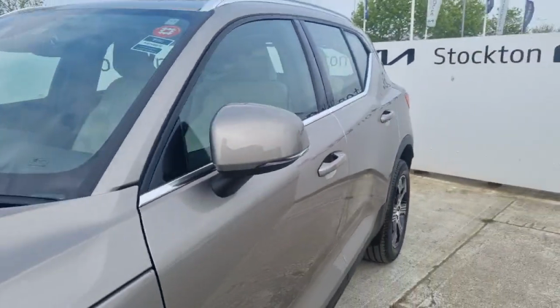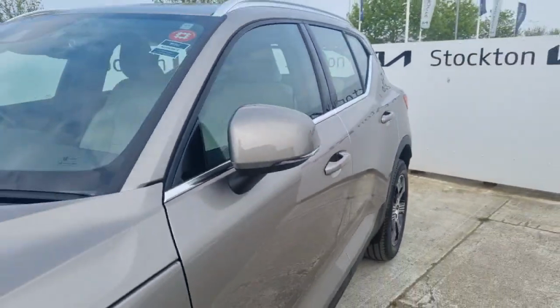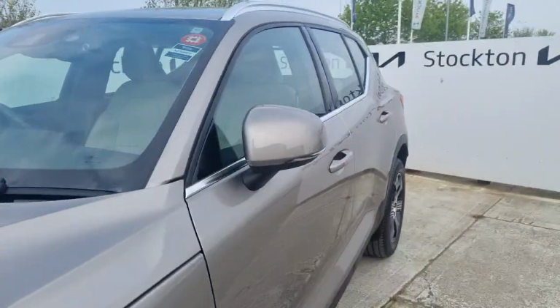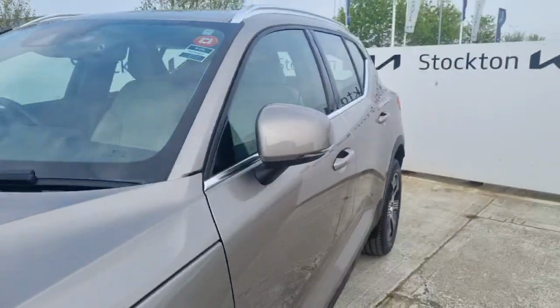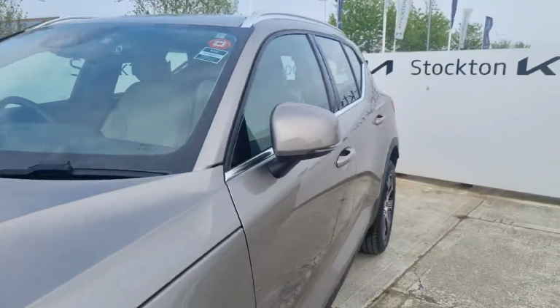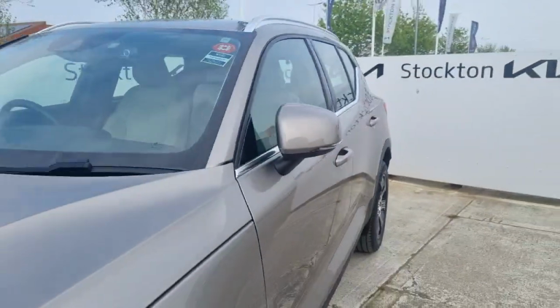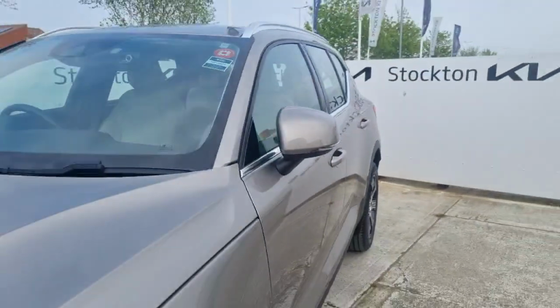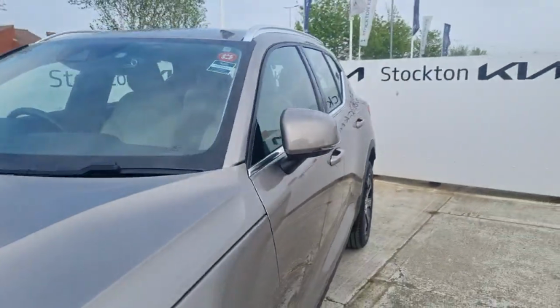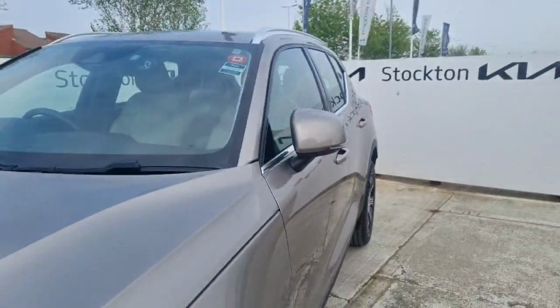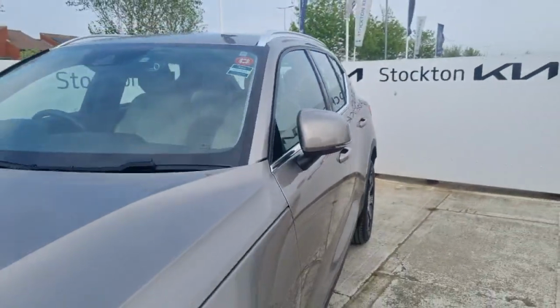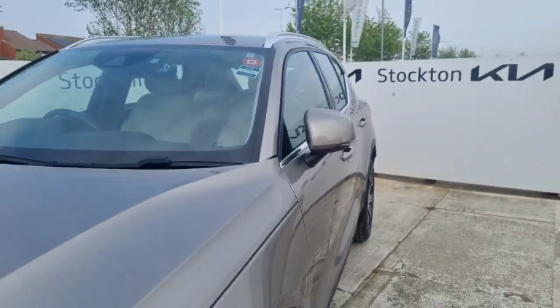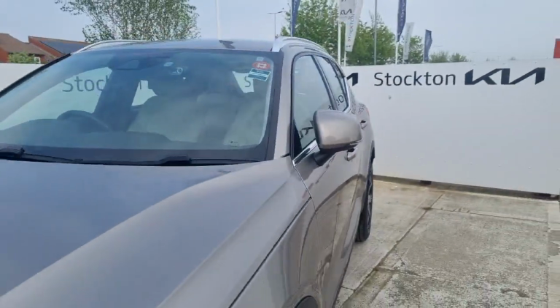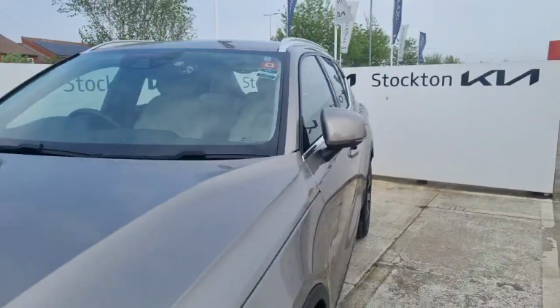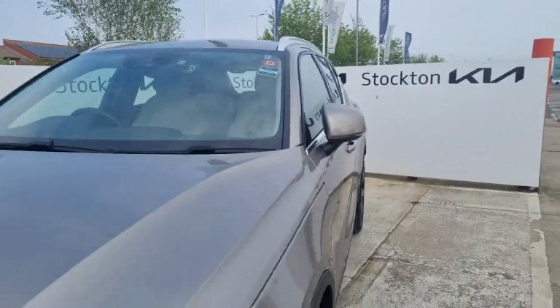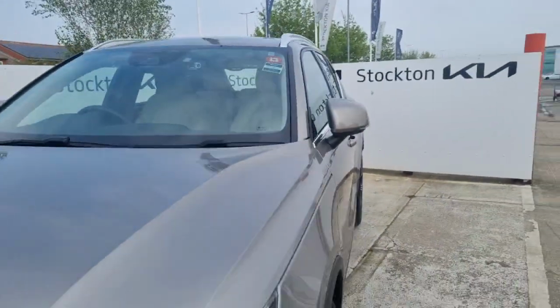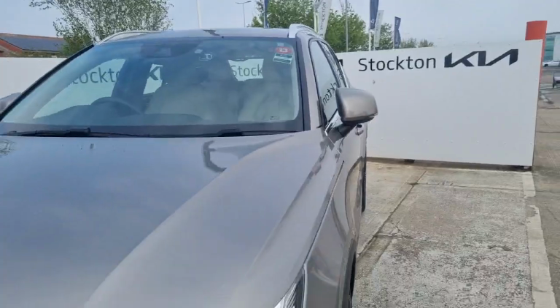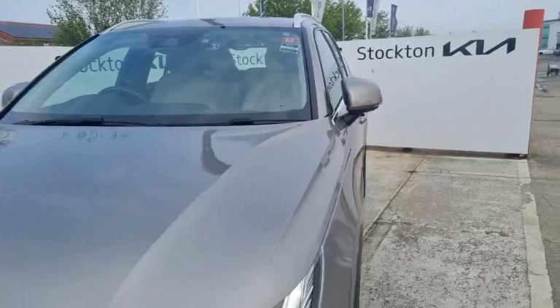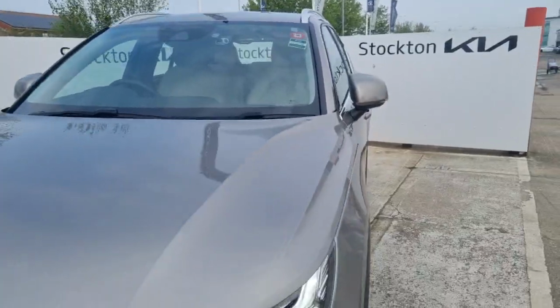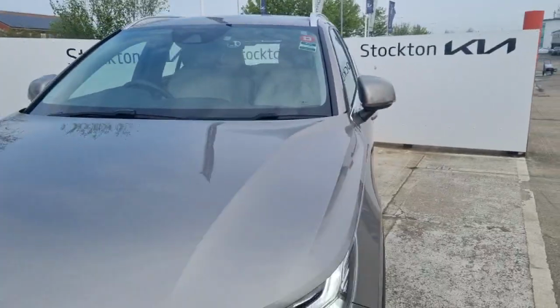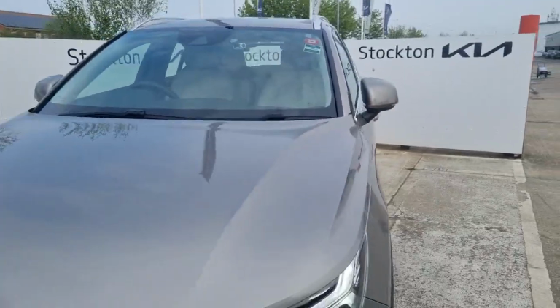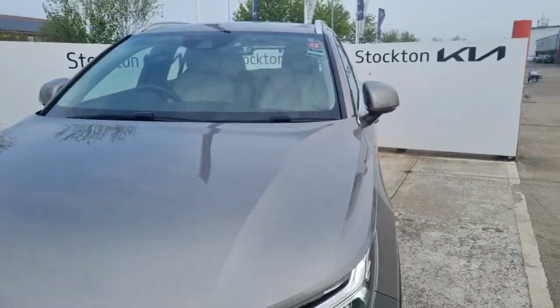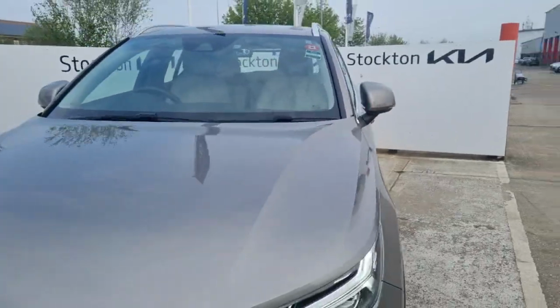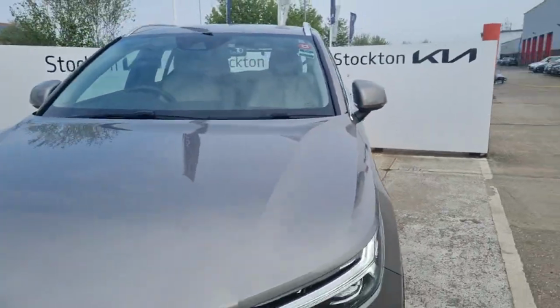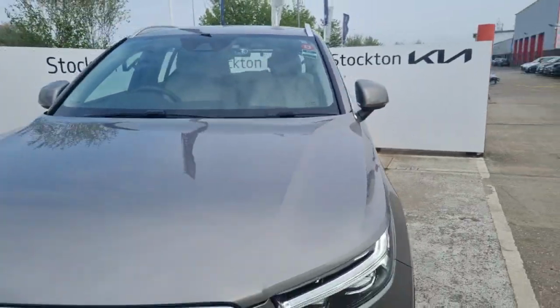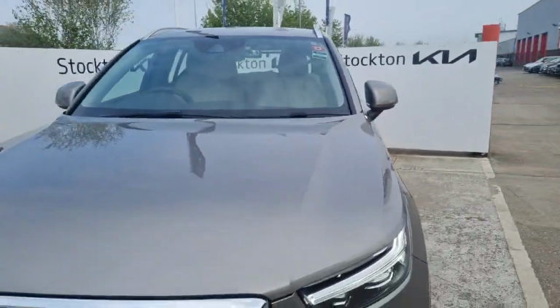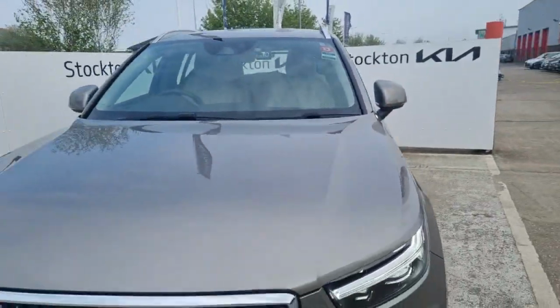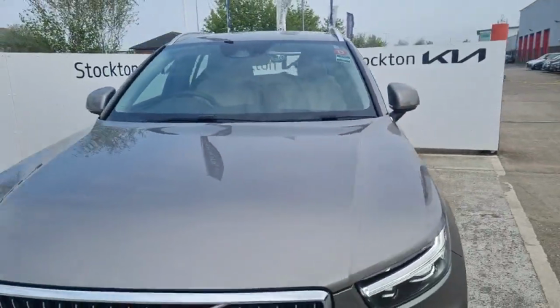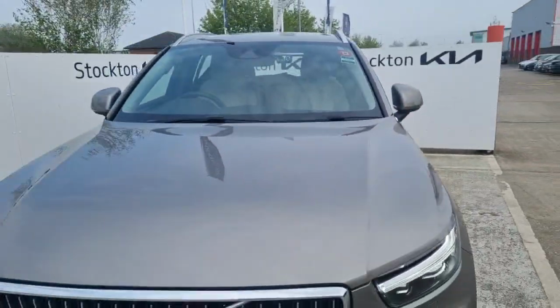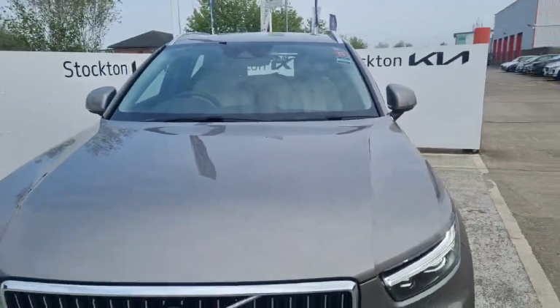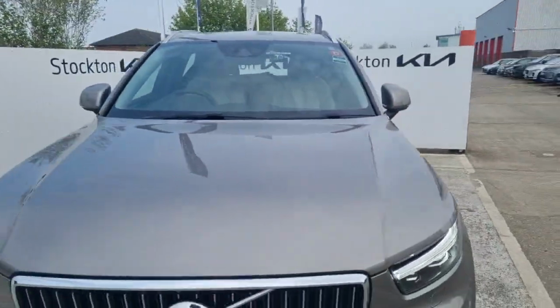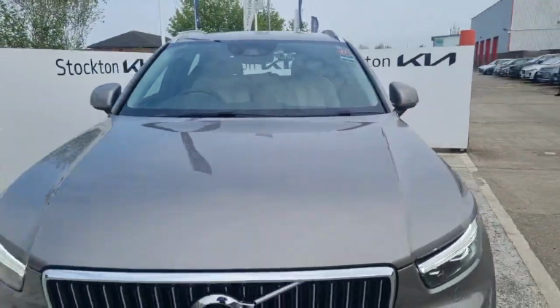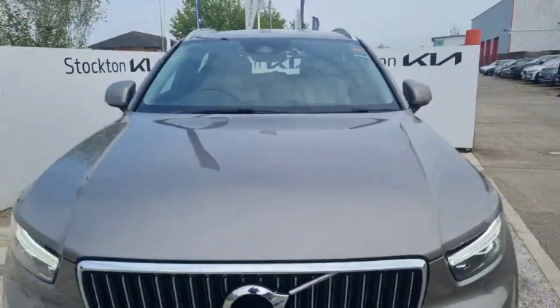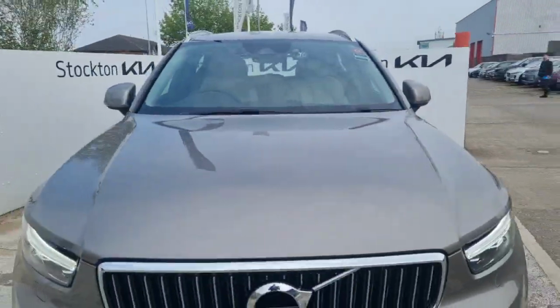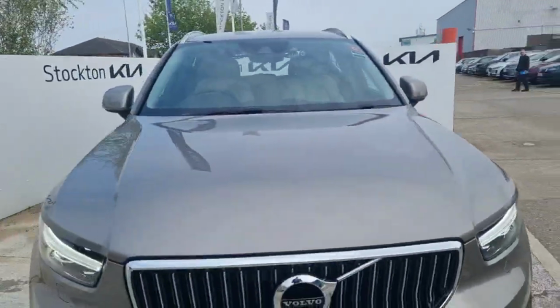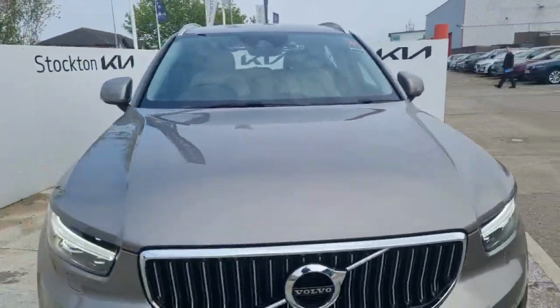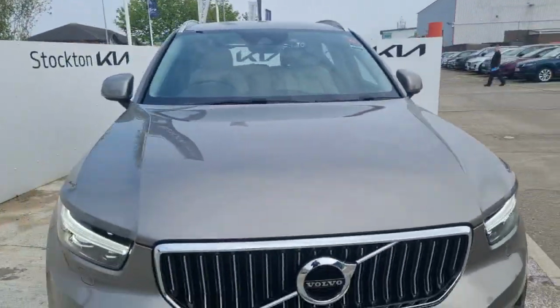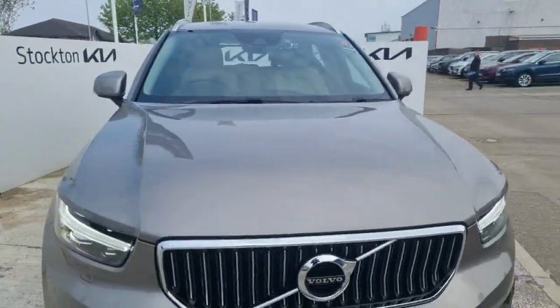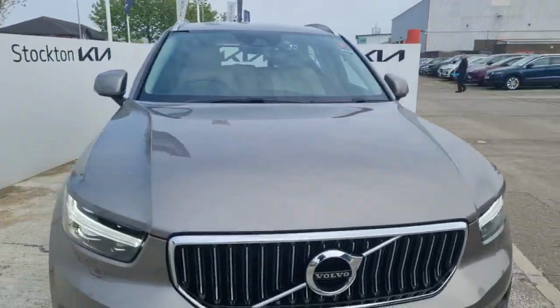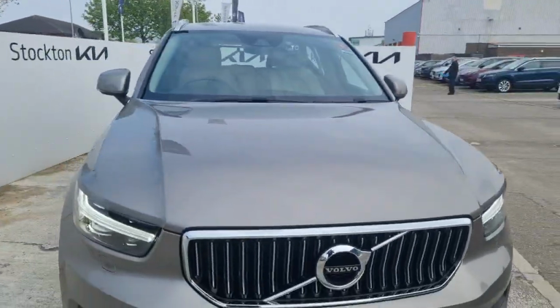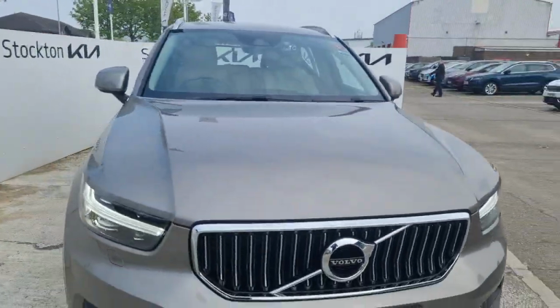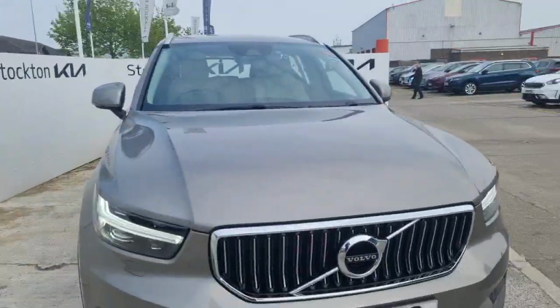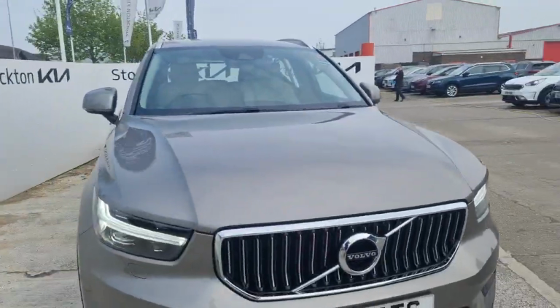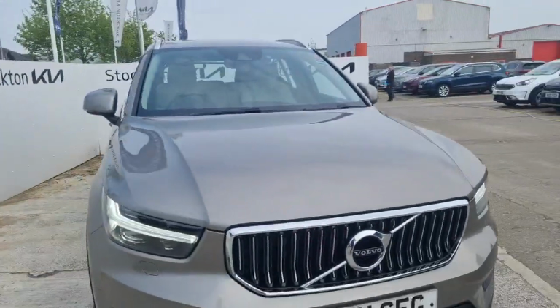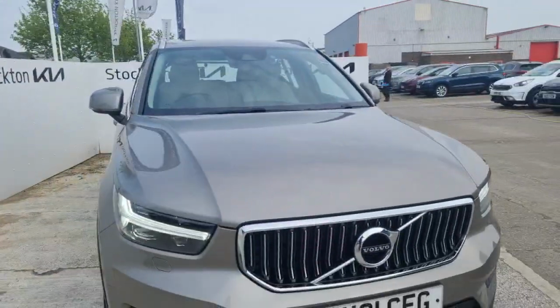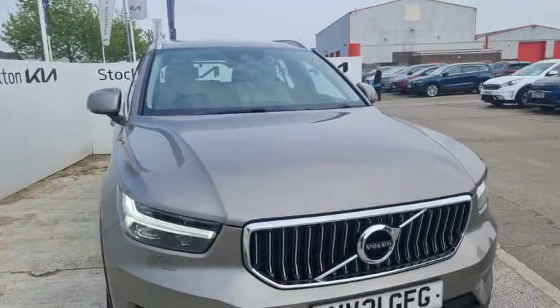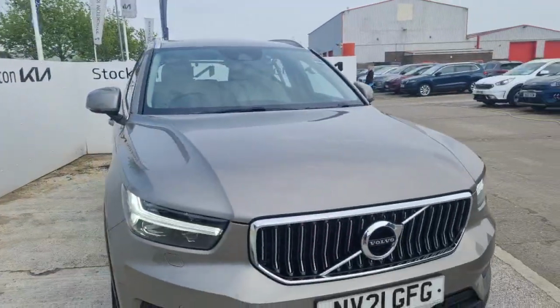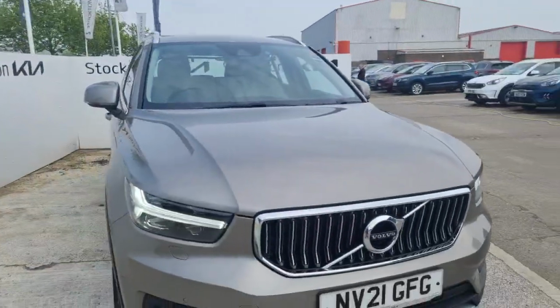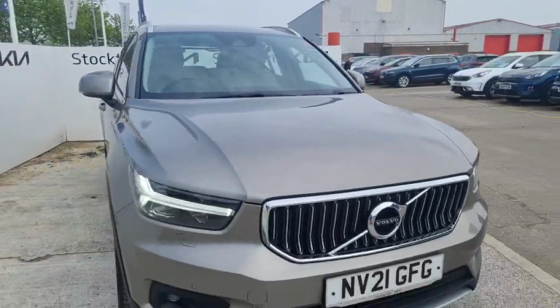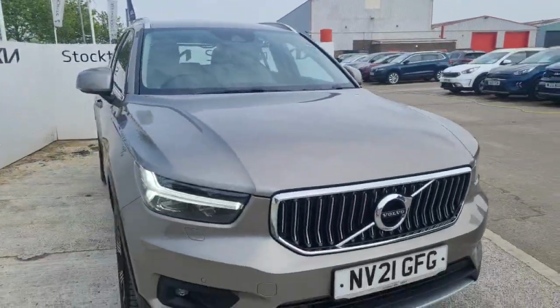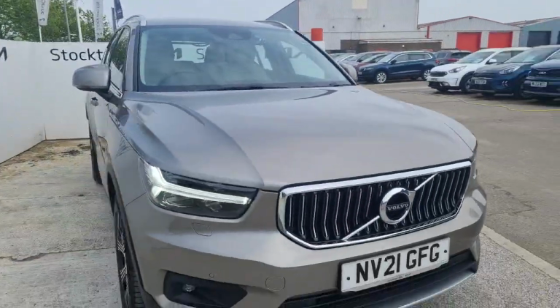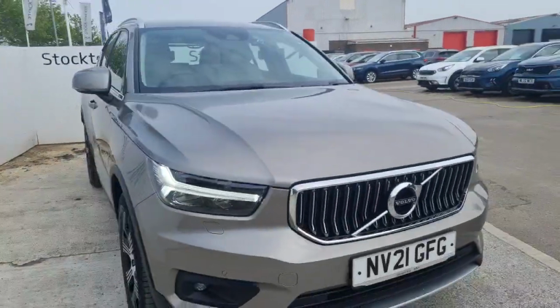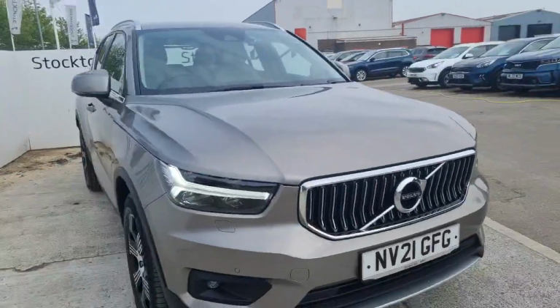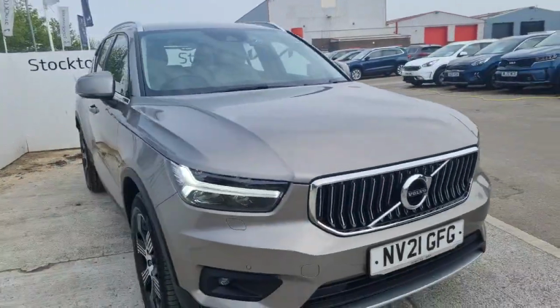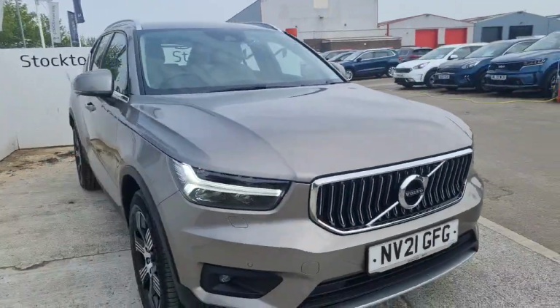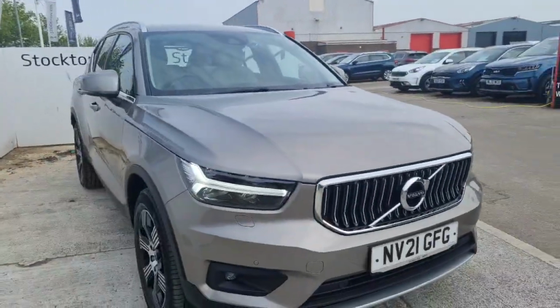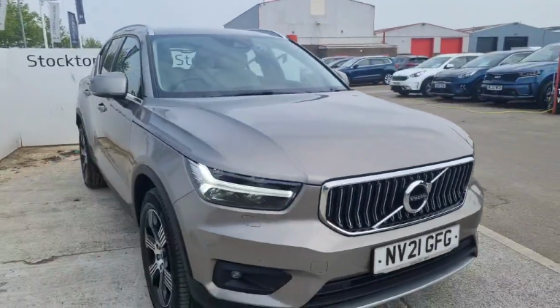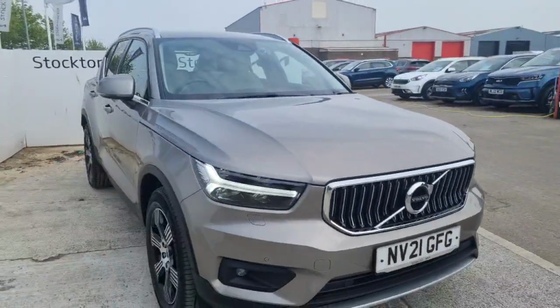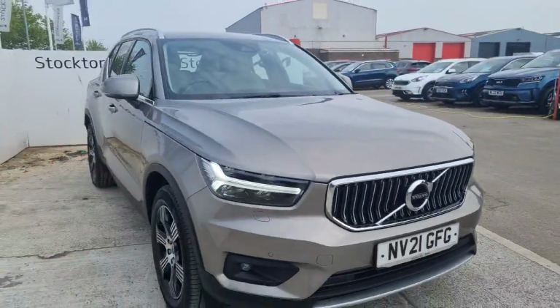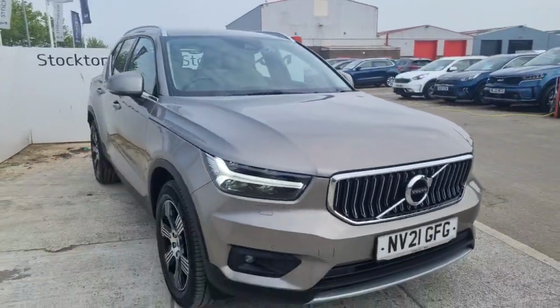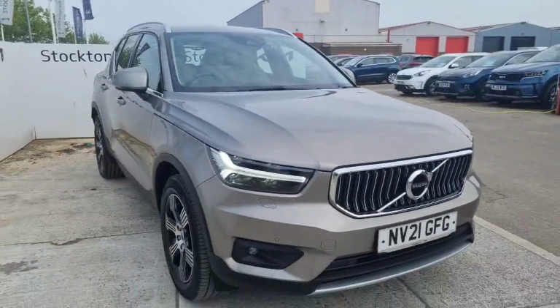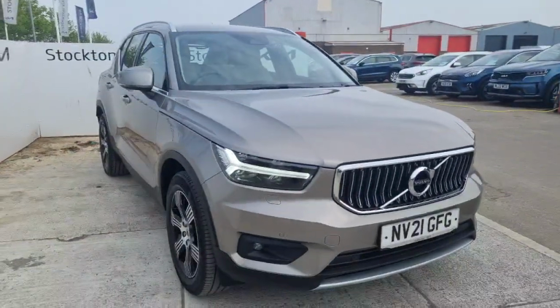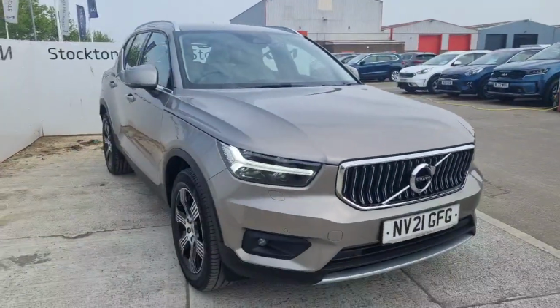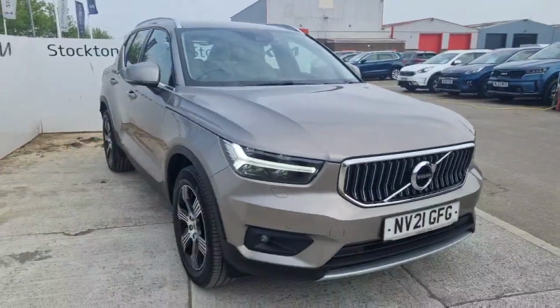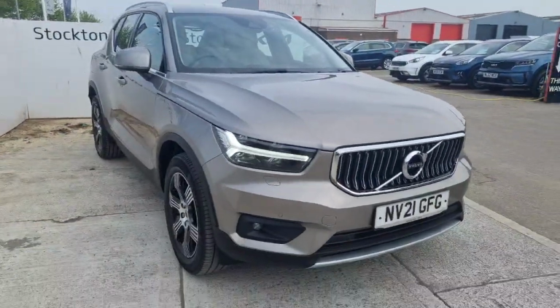Going through some interior features on this — it's a very, very high quality vehicle, in lovely condition with plenty of spec.